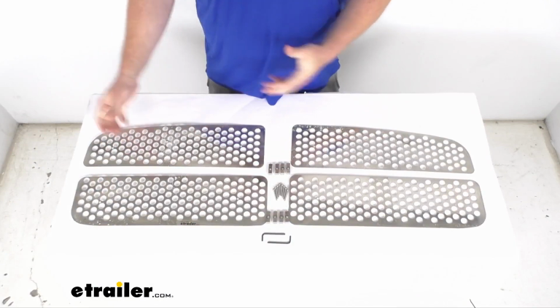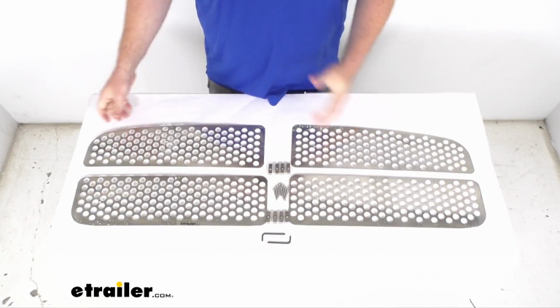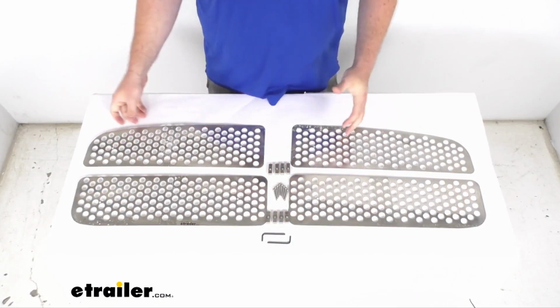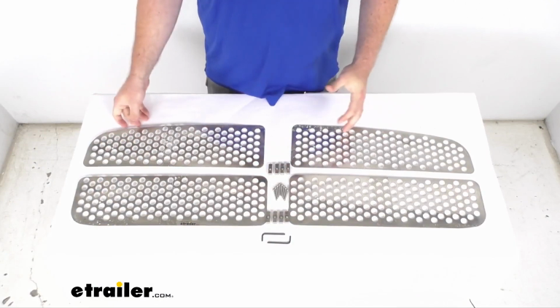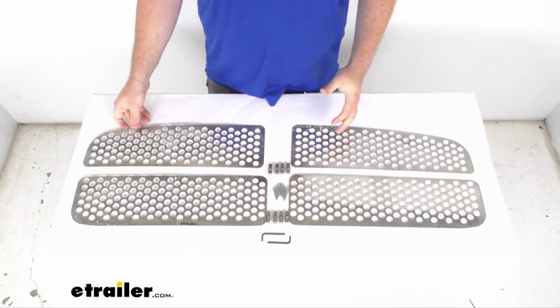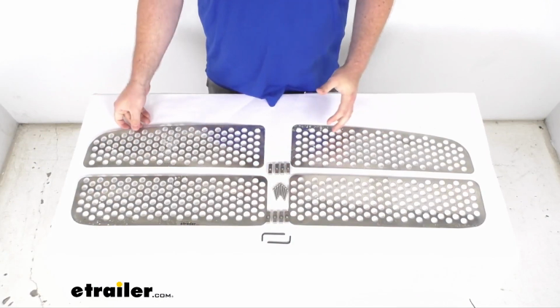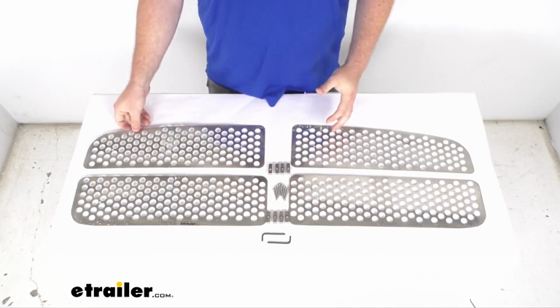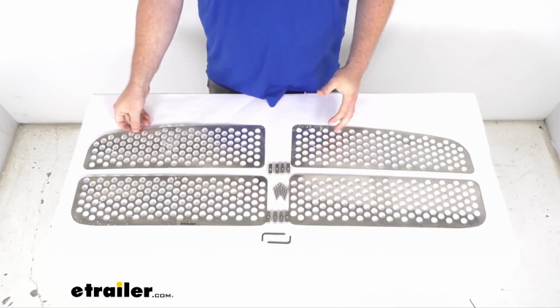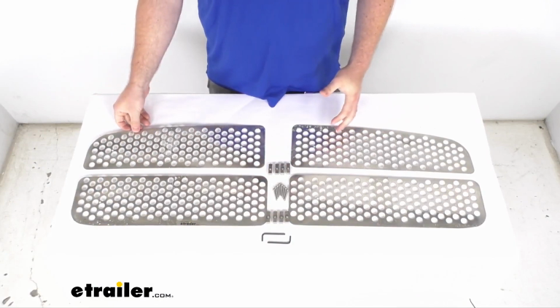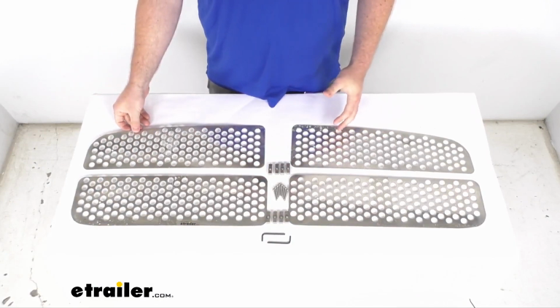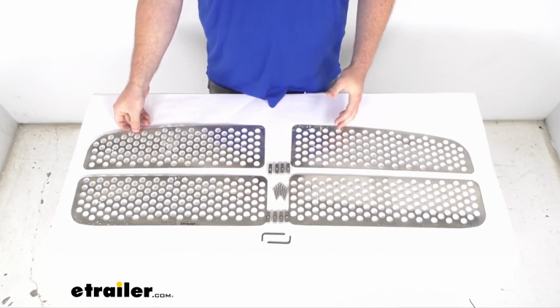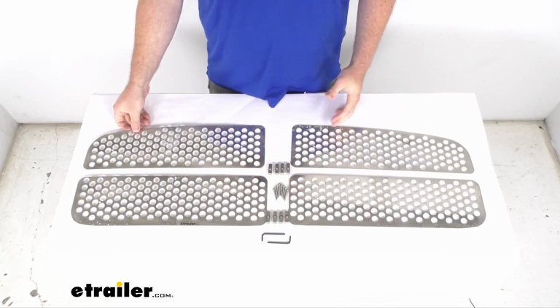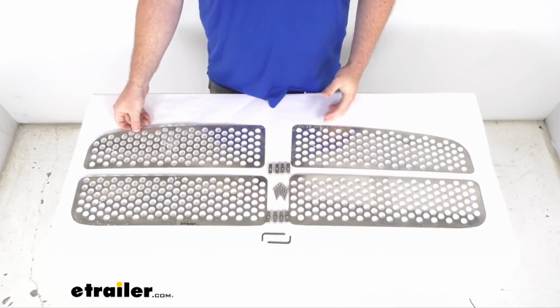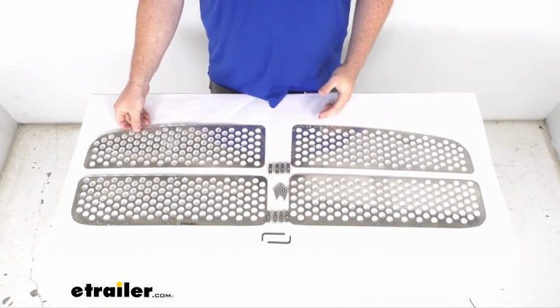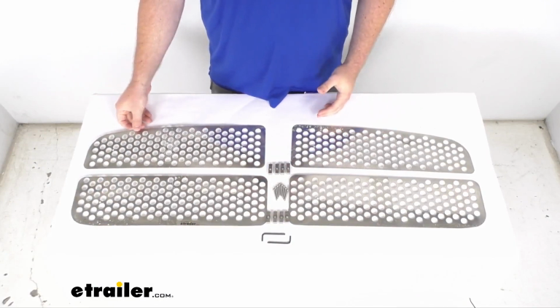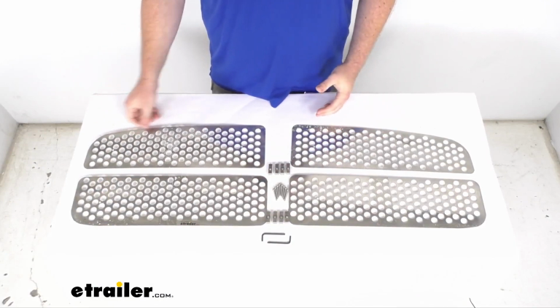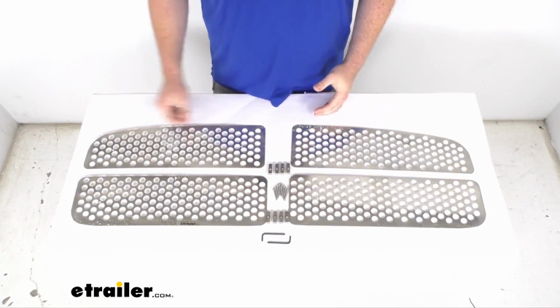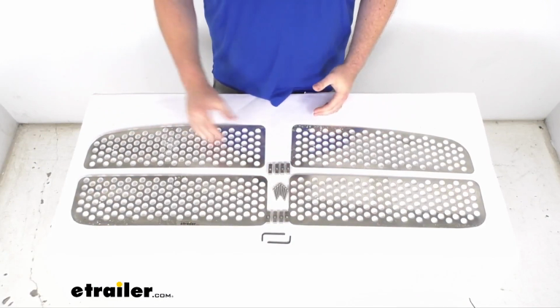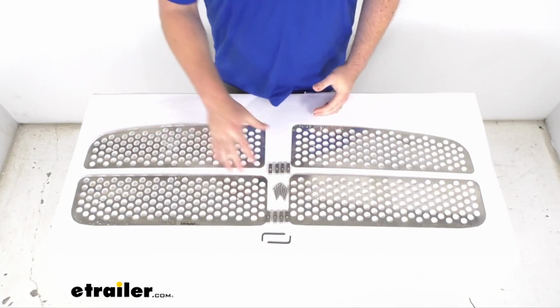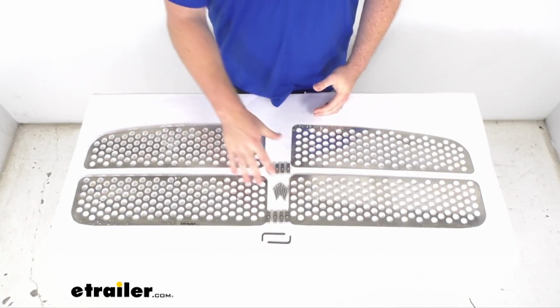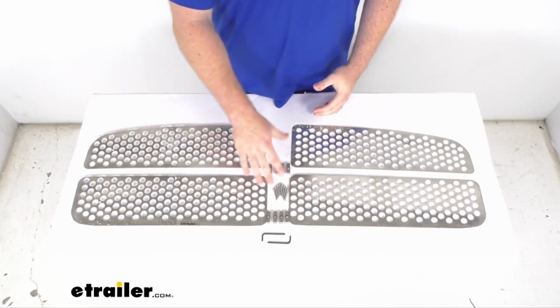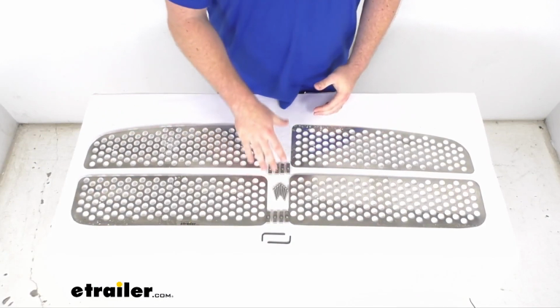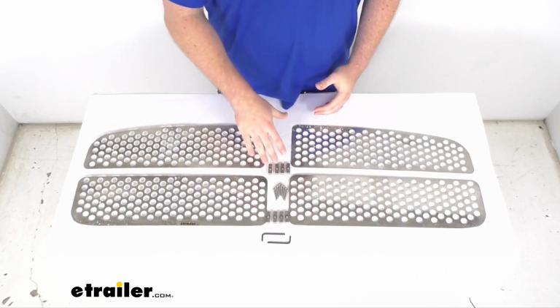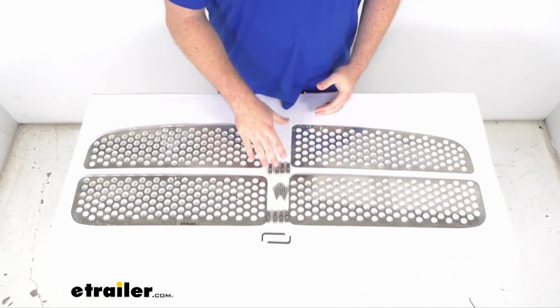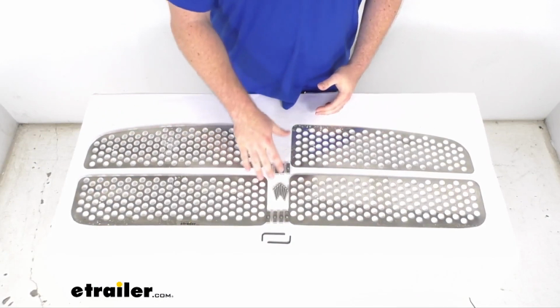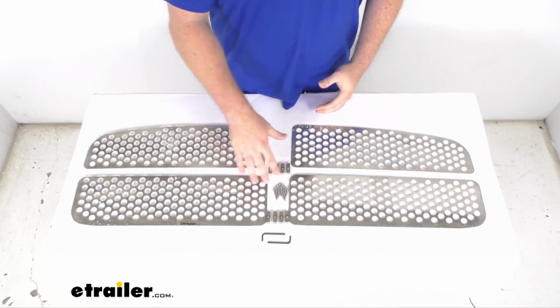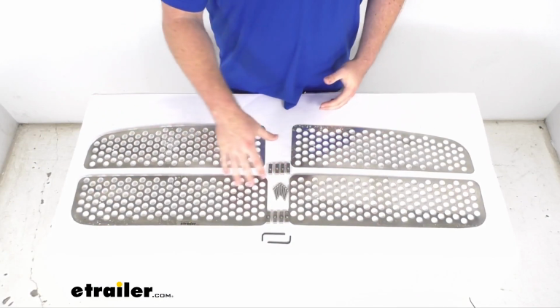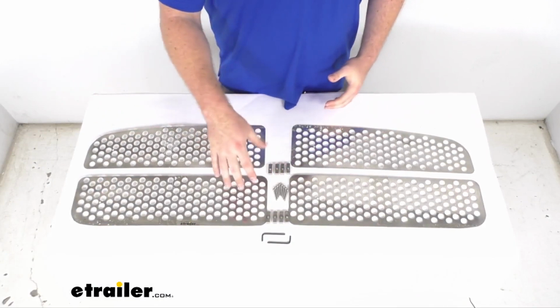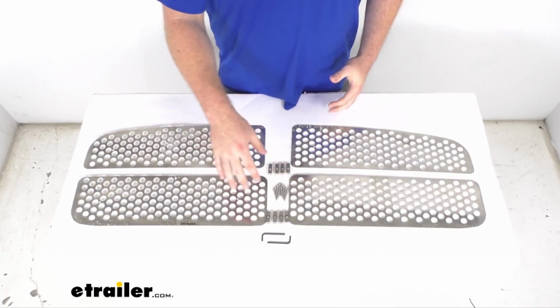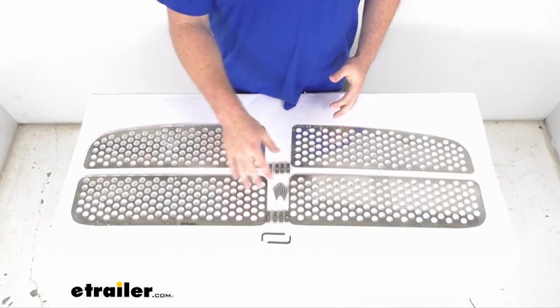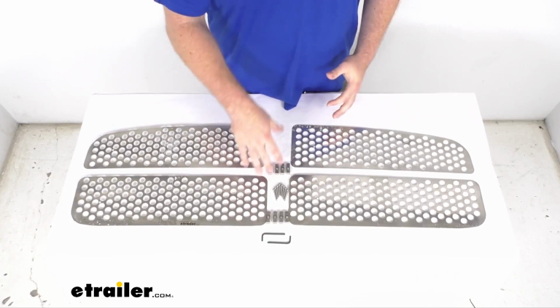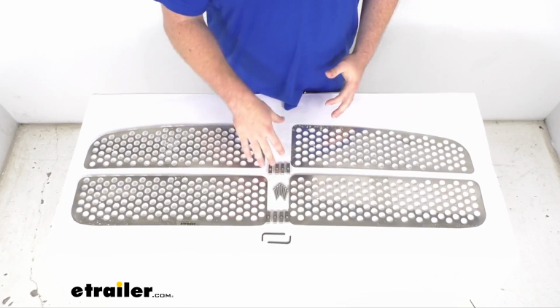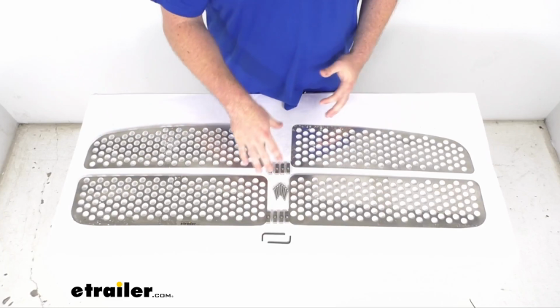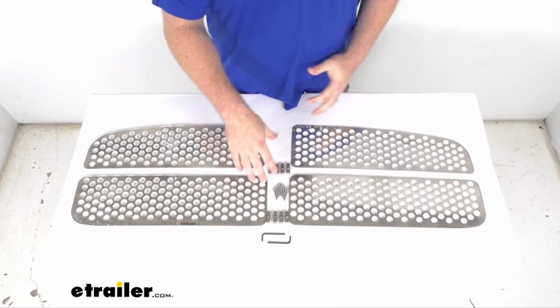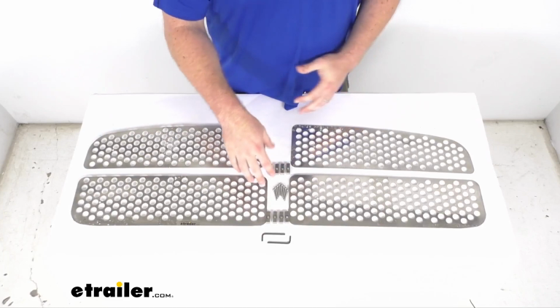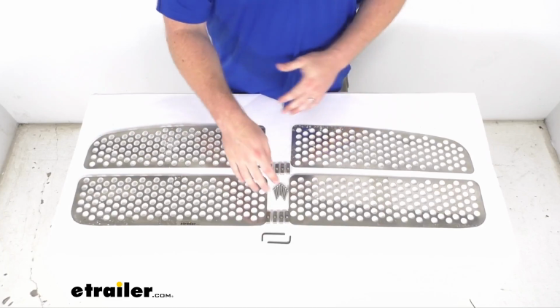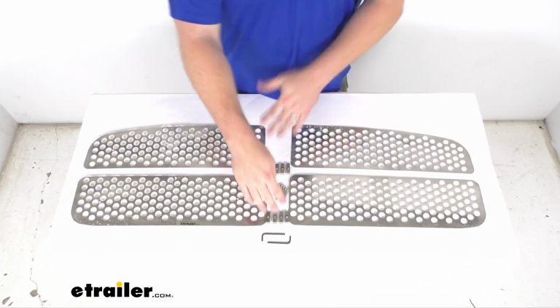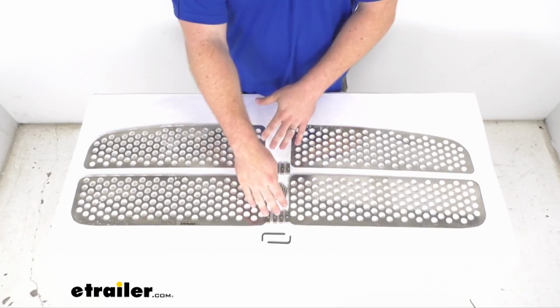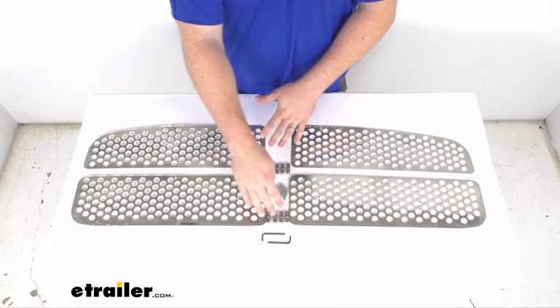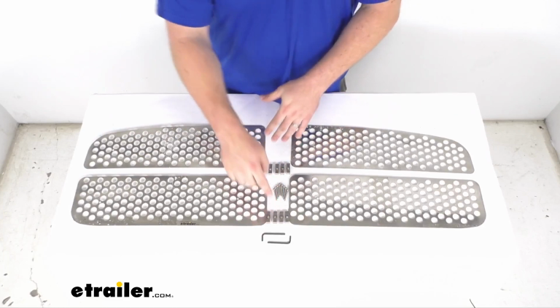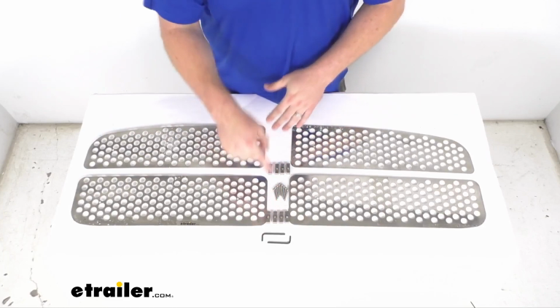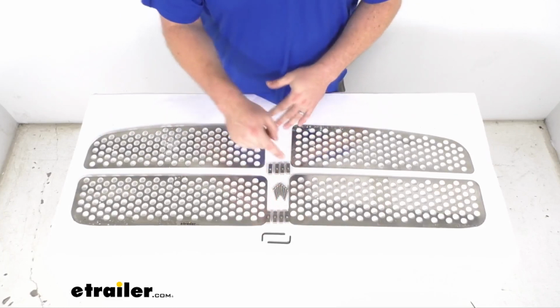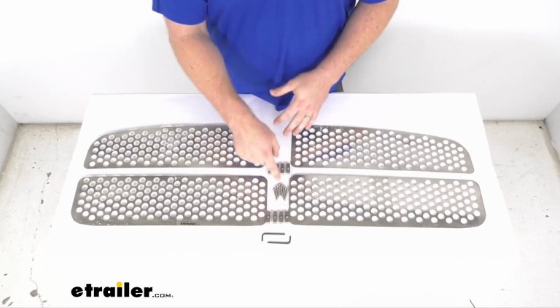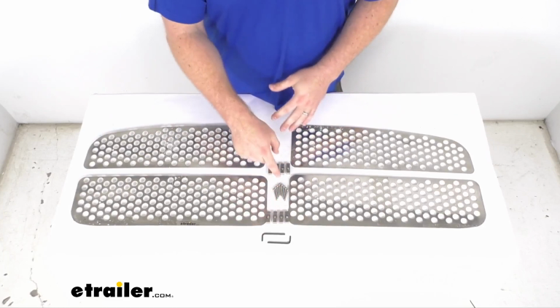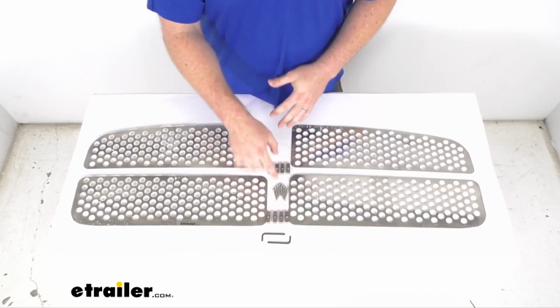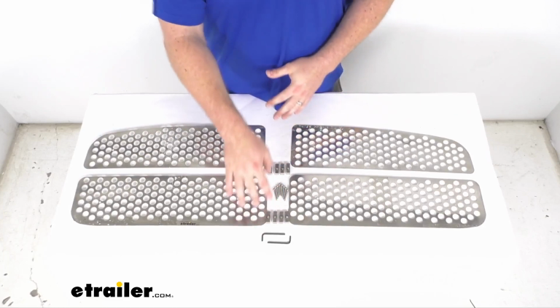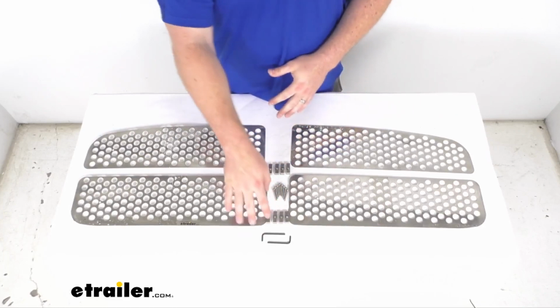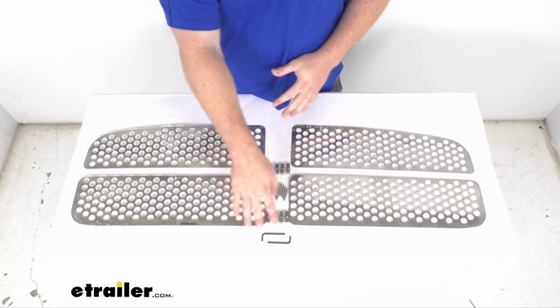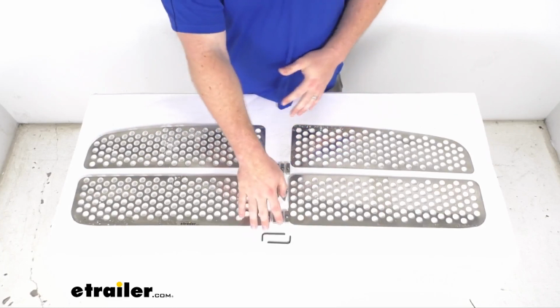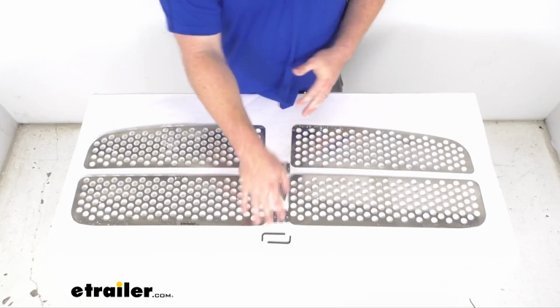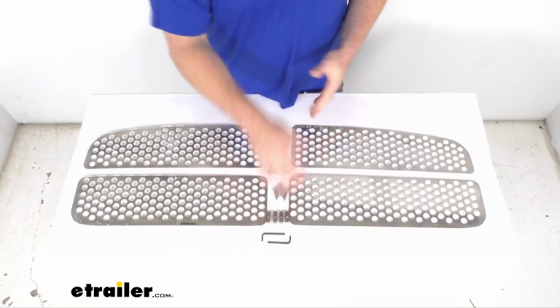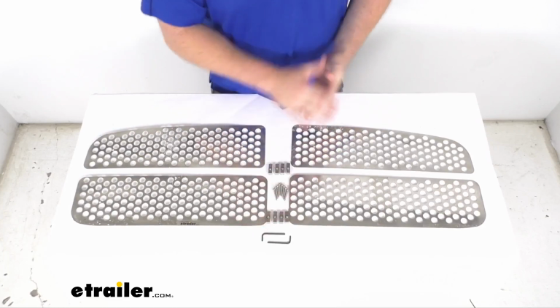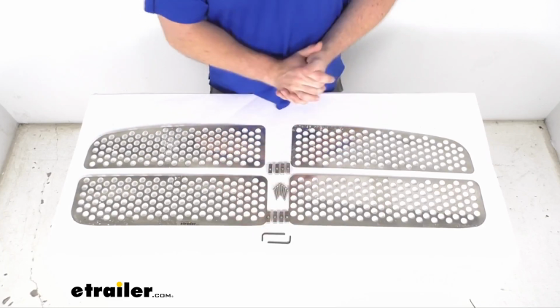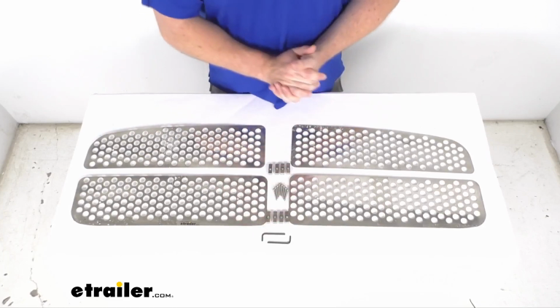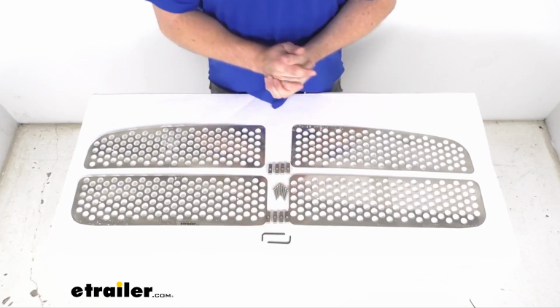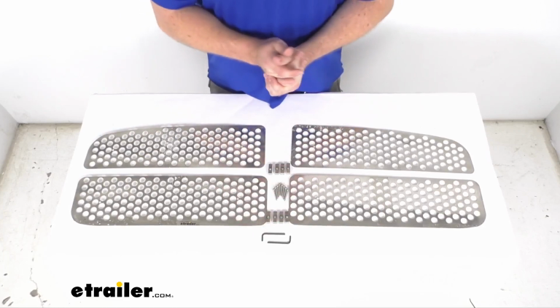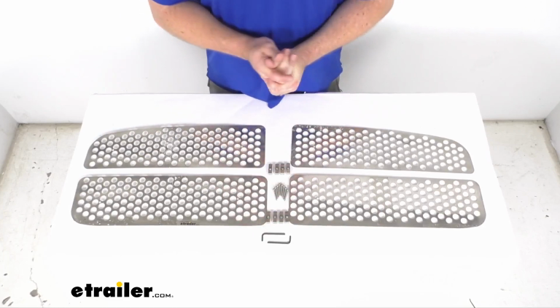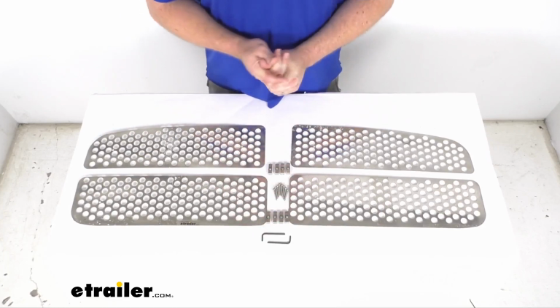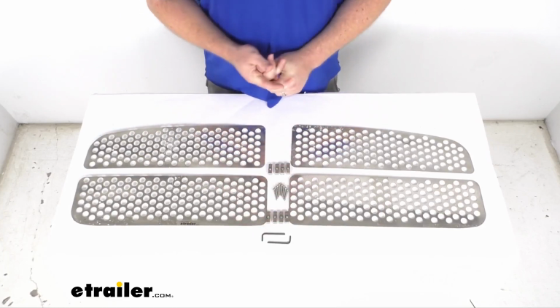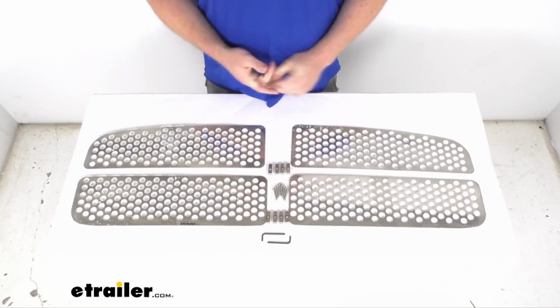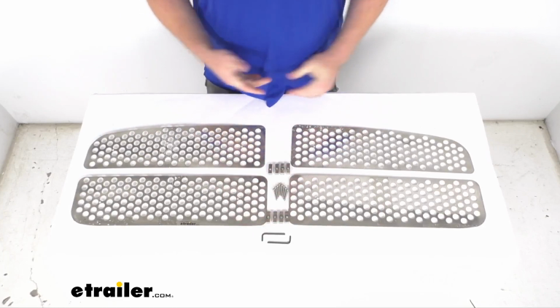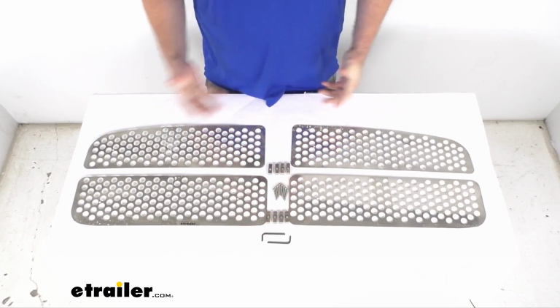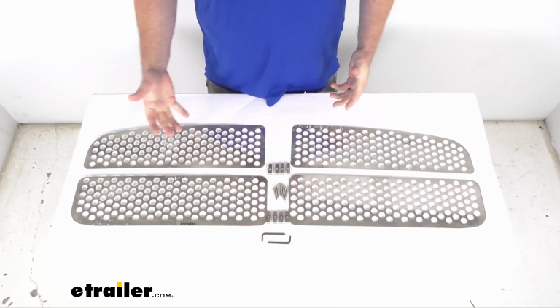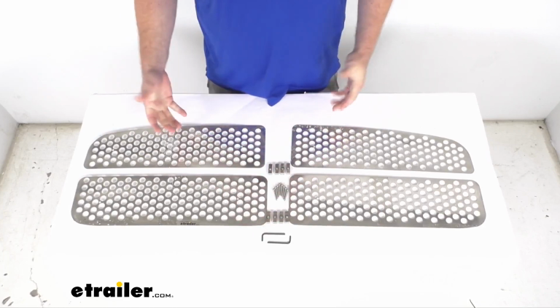So again, very easy to get installed. They do include the necessary brackets, hardware, and Allen keys to install this.